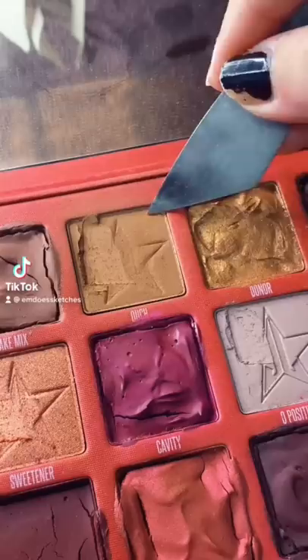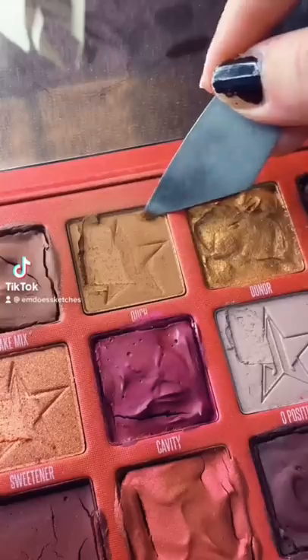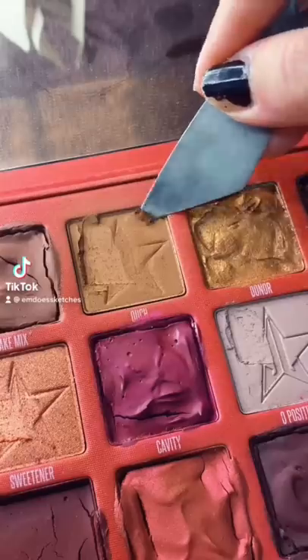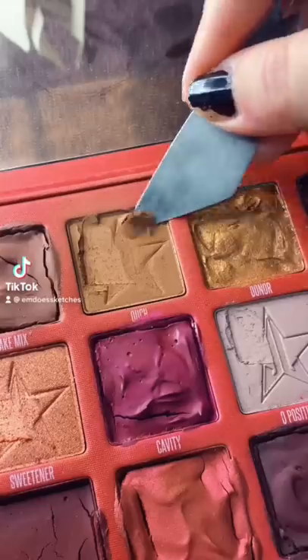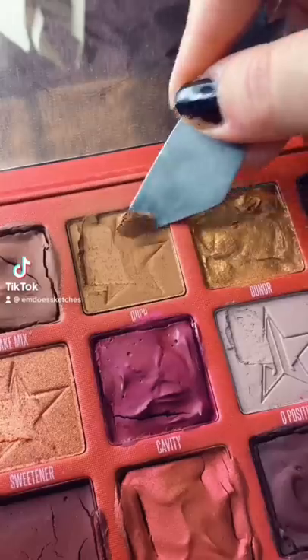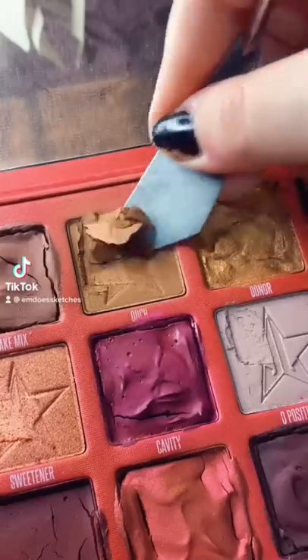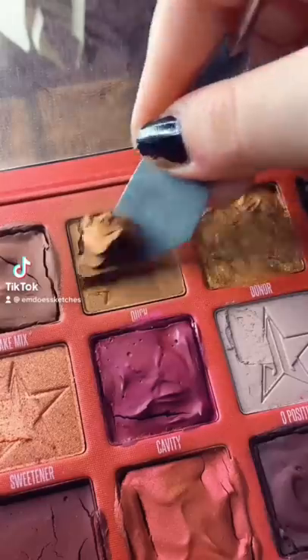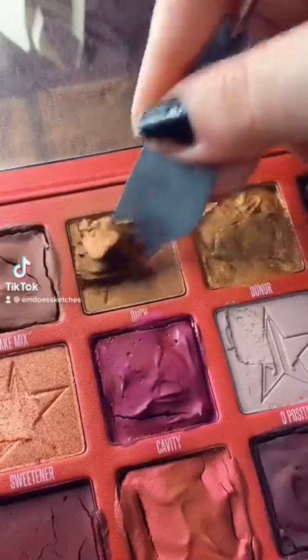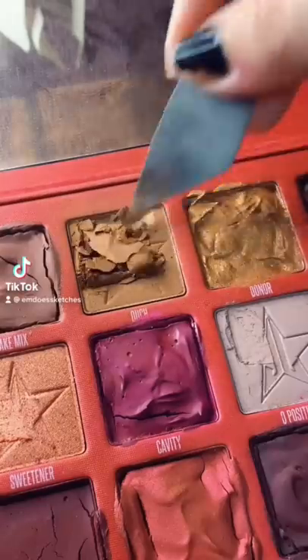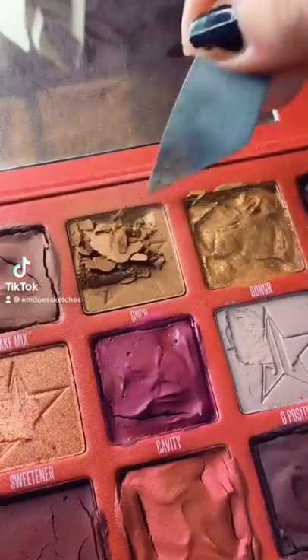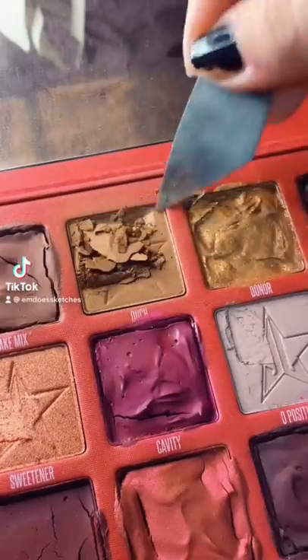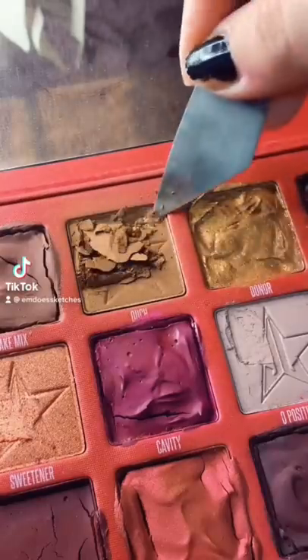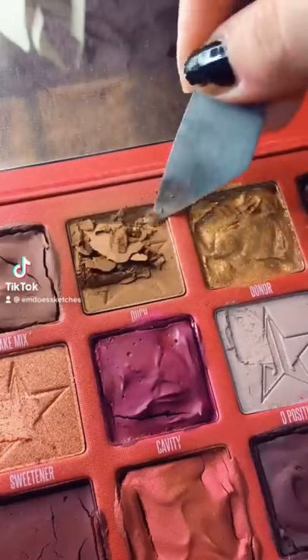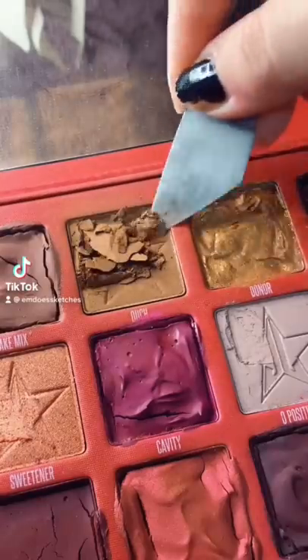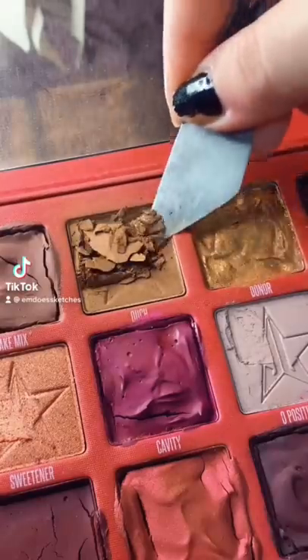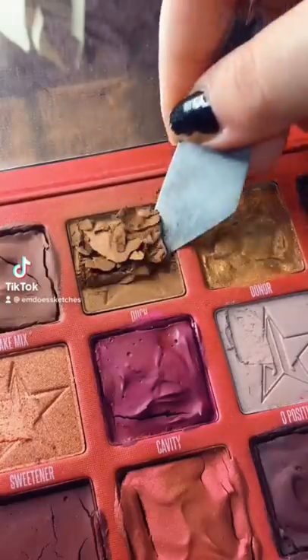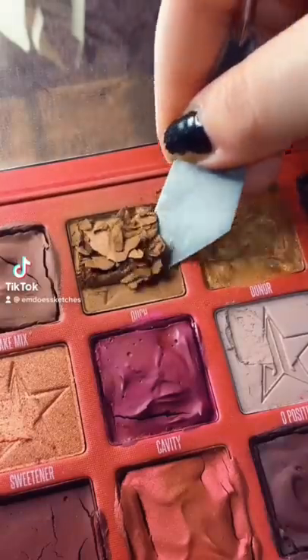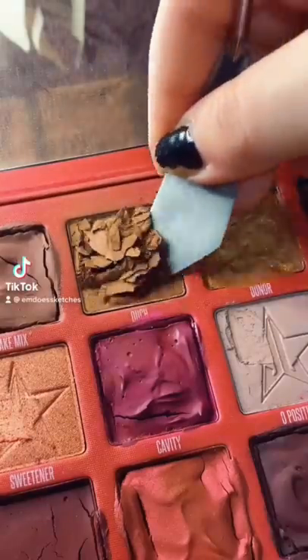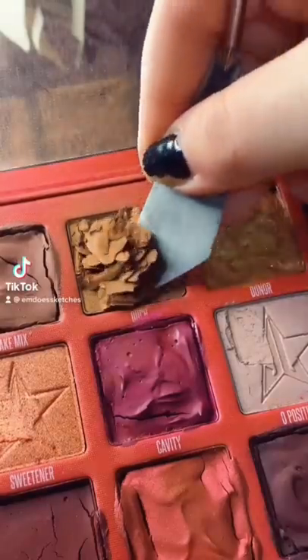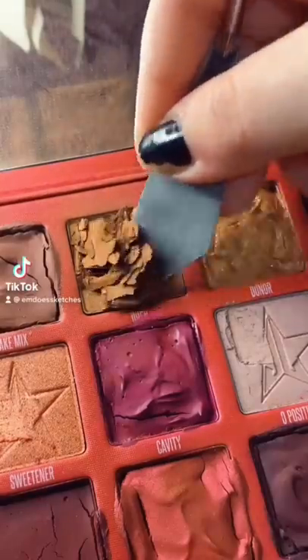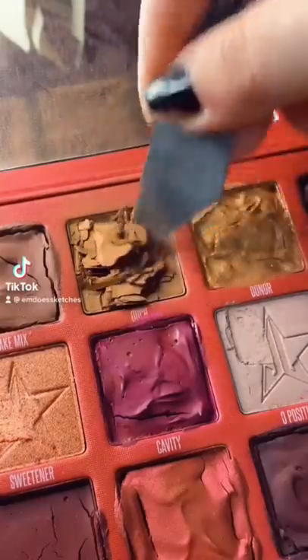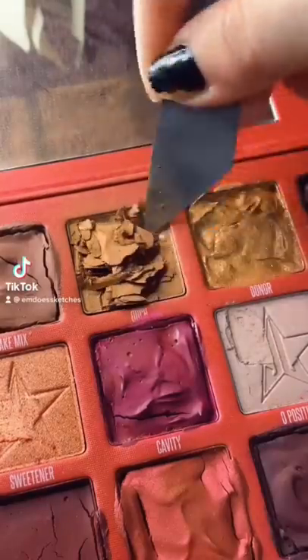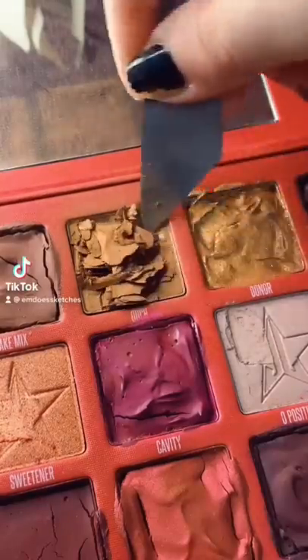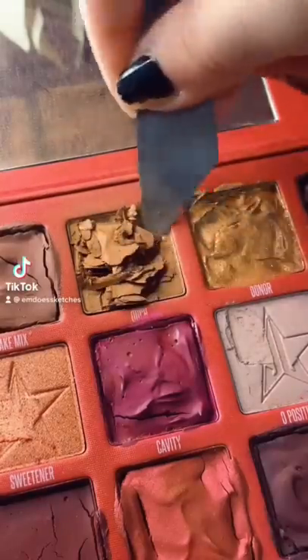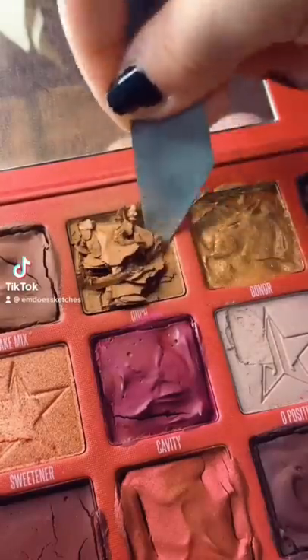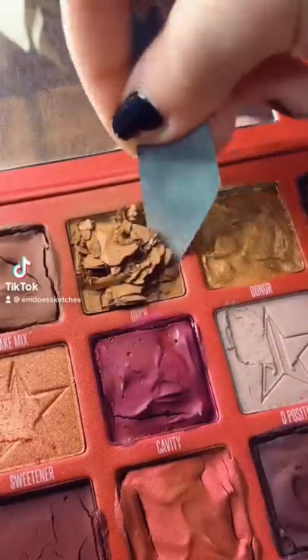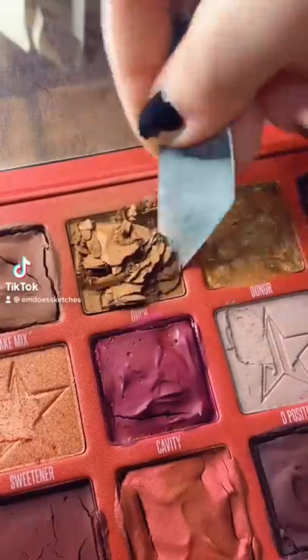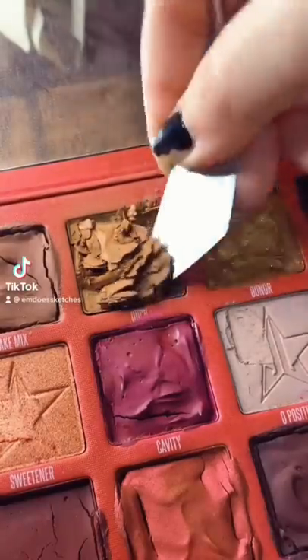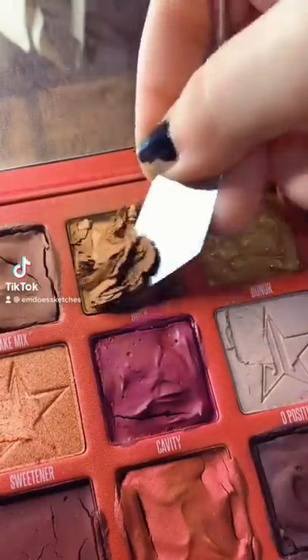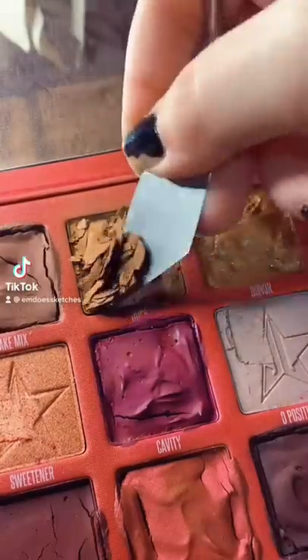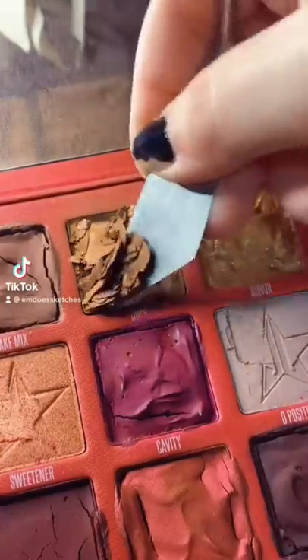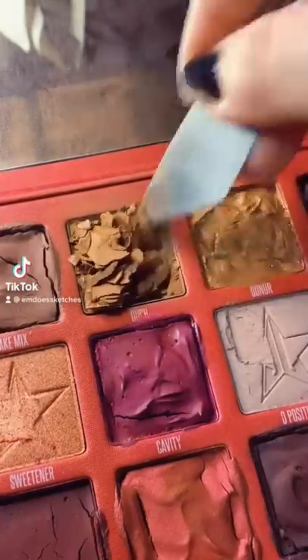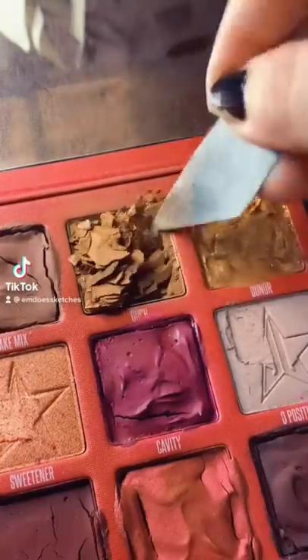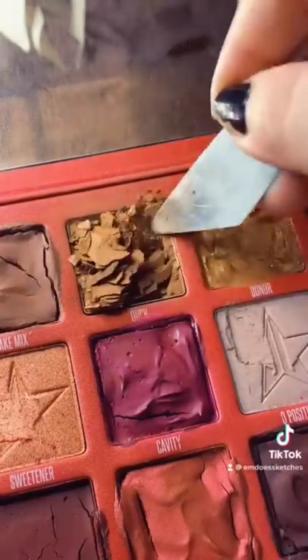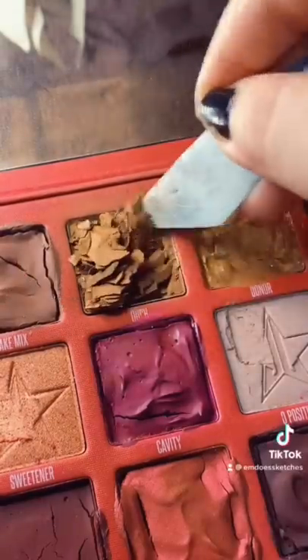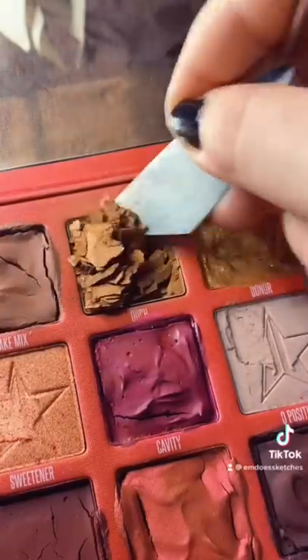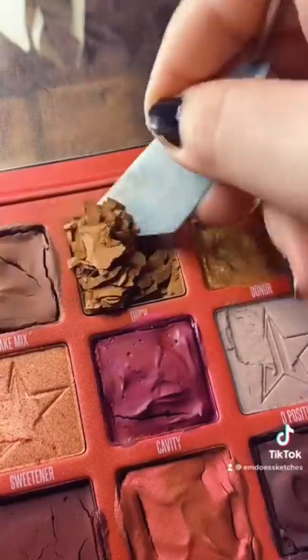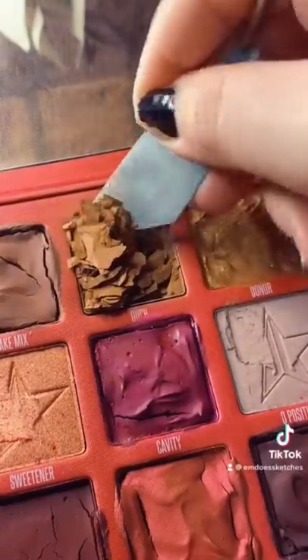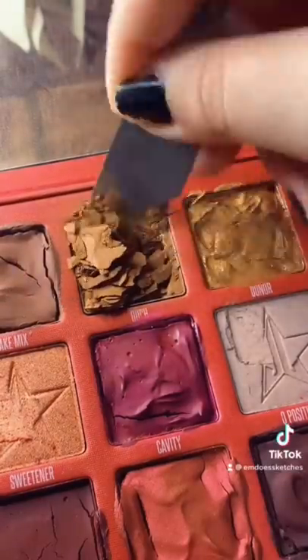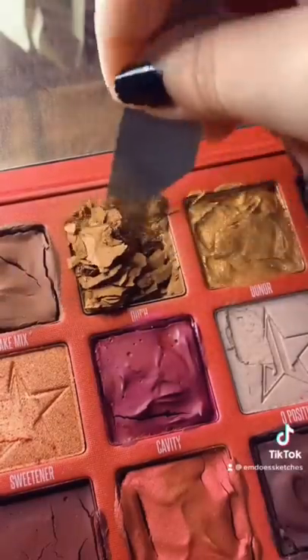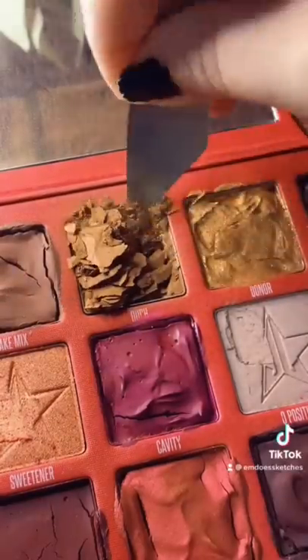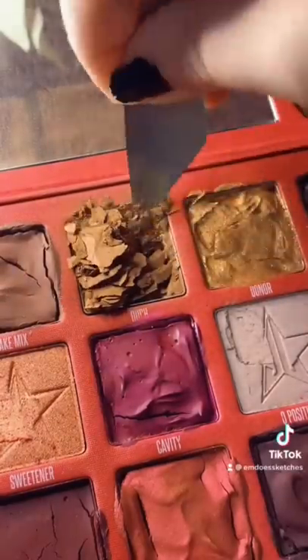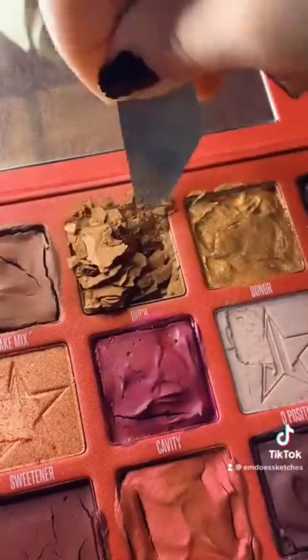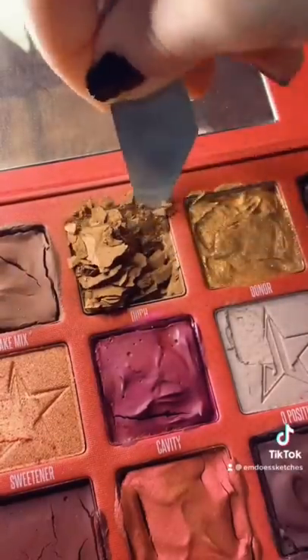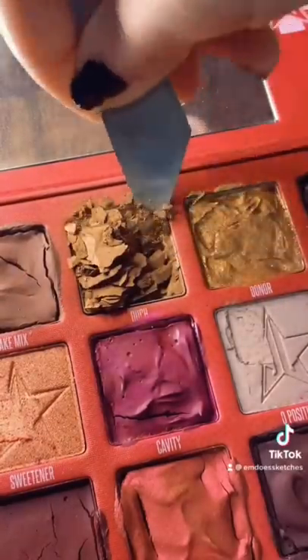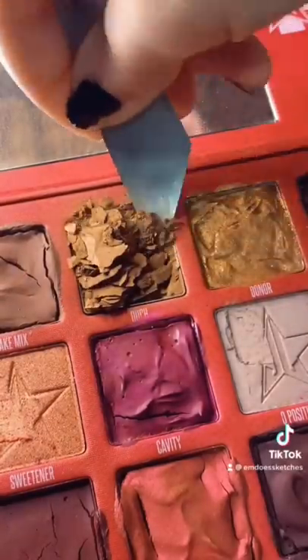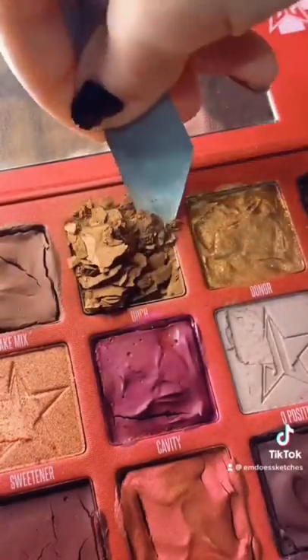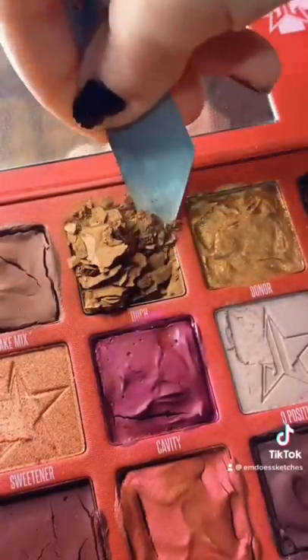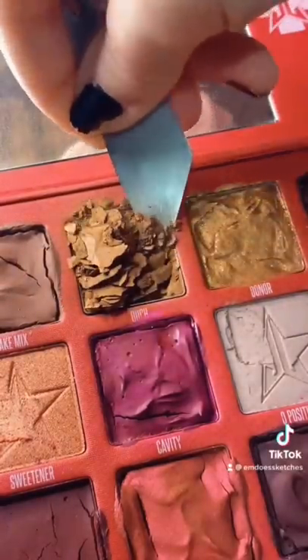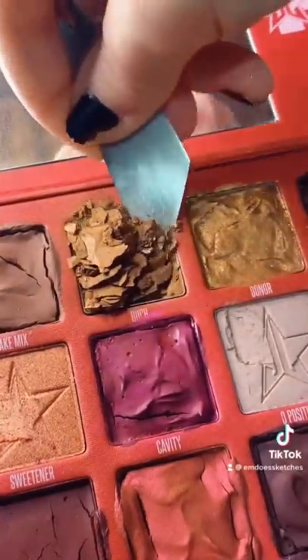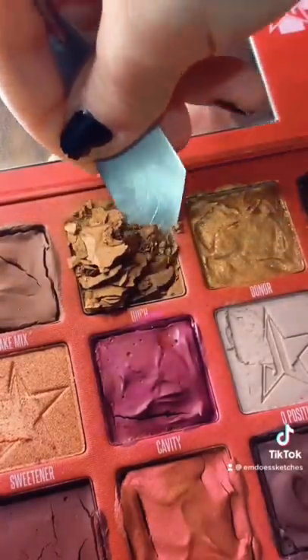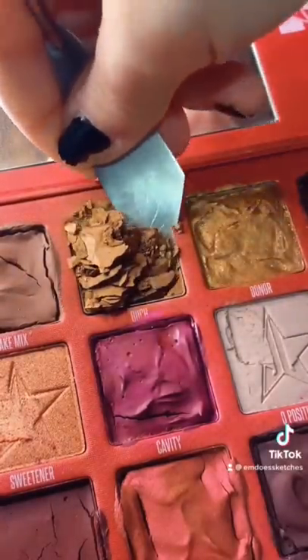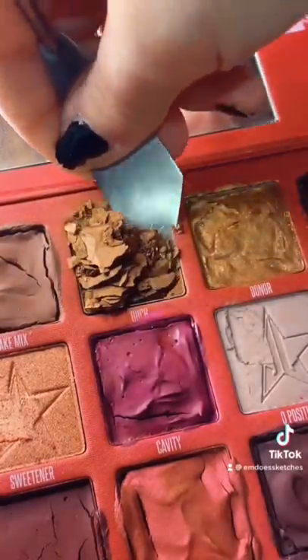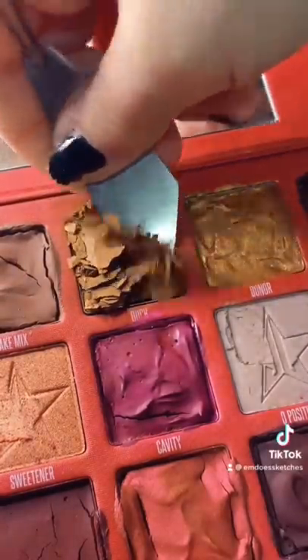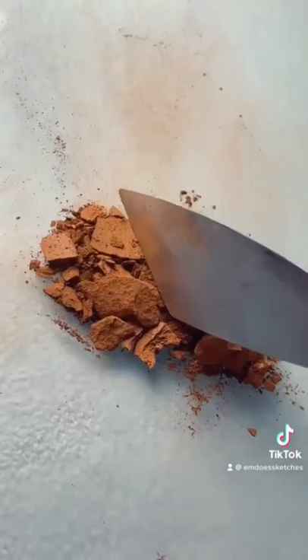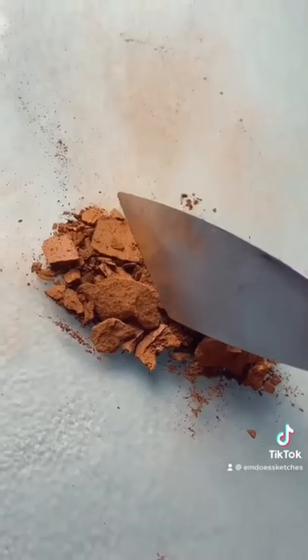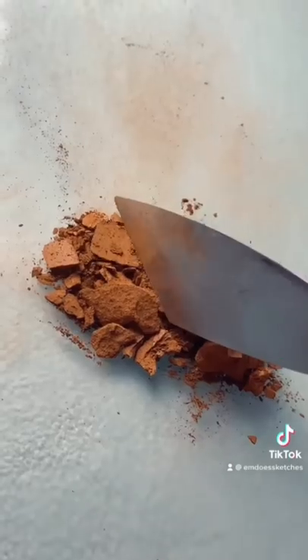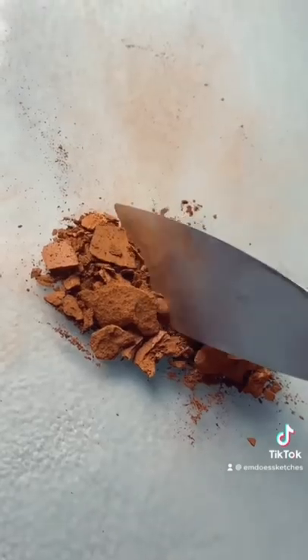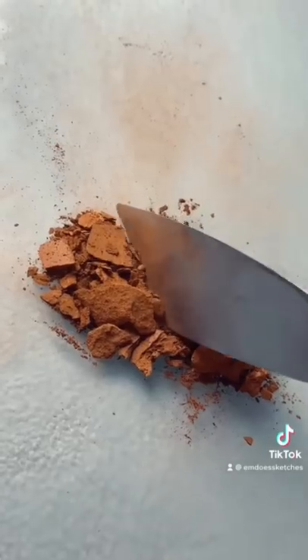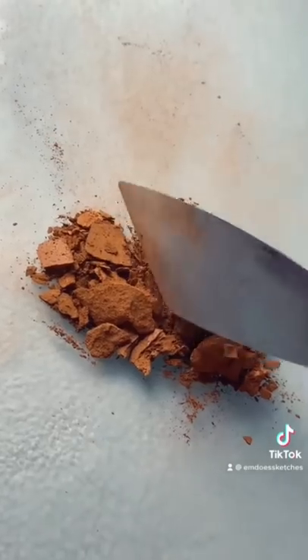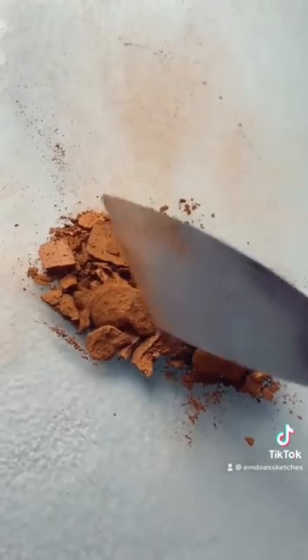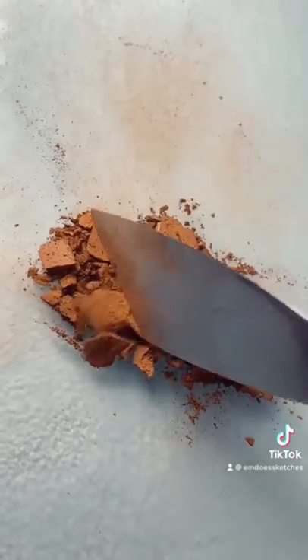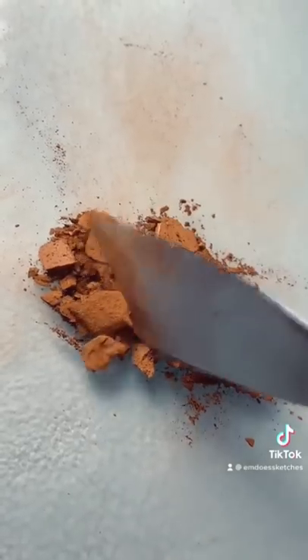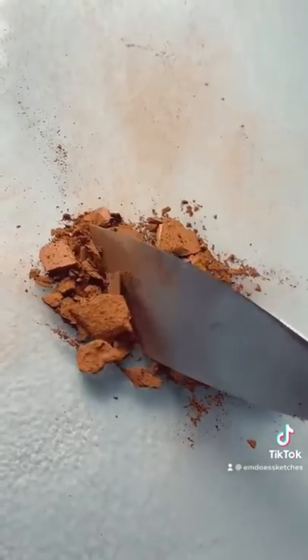Hi, today I'm turning the shade 'Ouch' from the Bloodlust palette into watercolor paint.